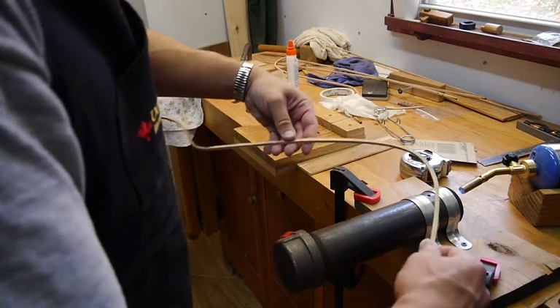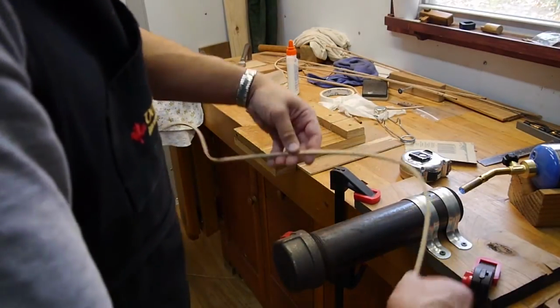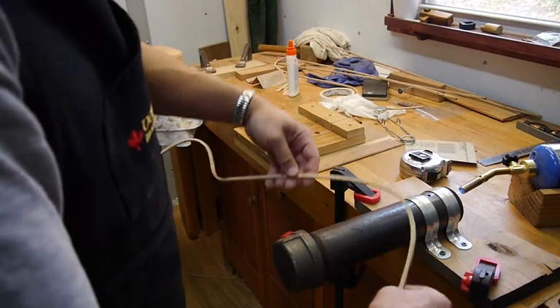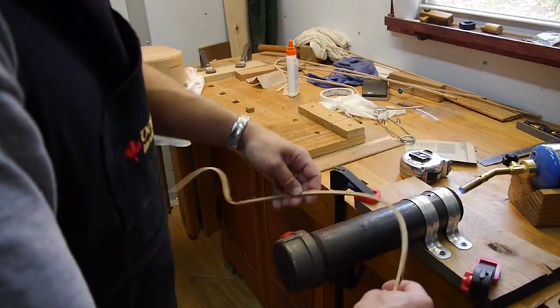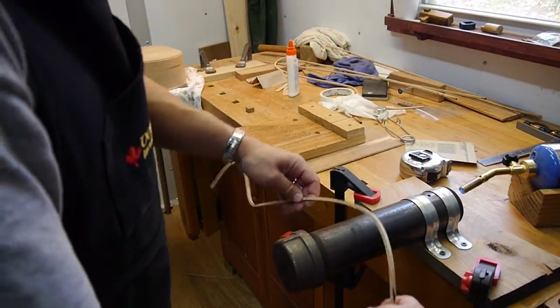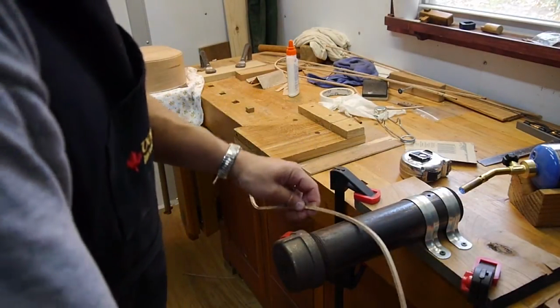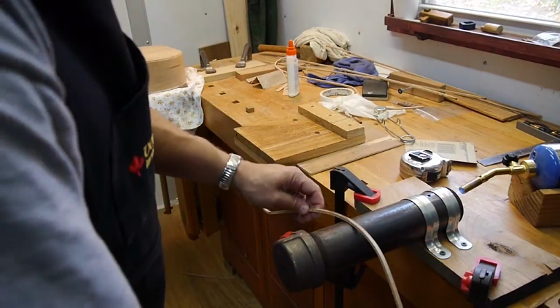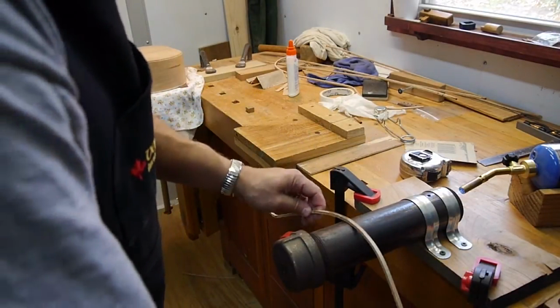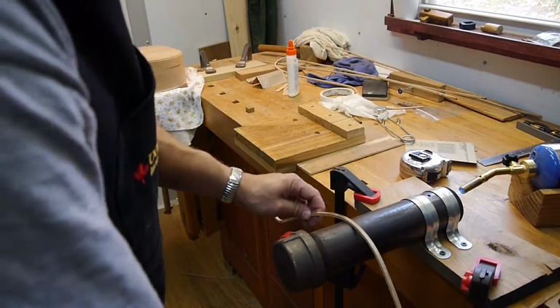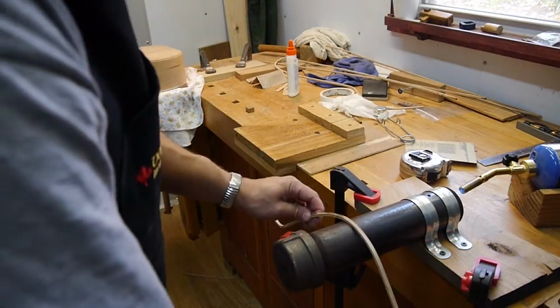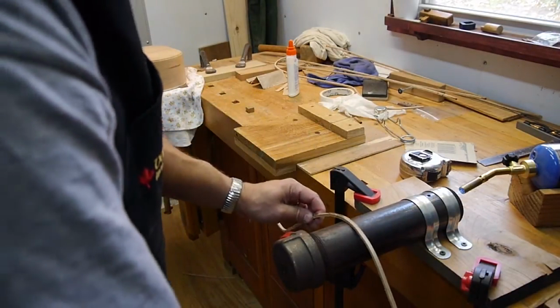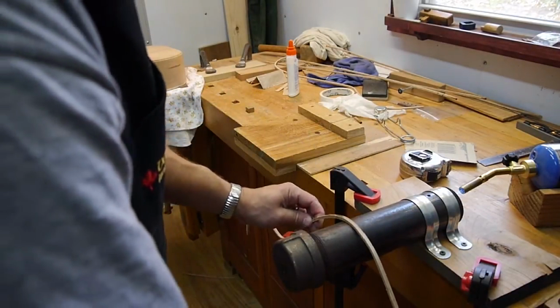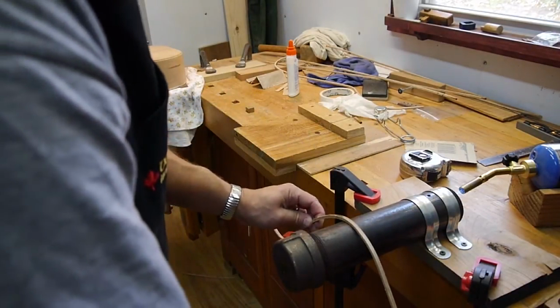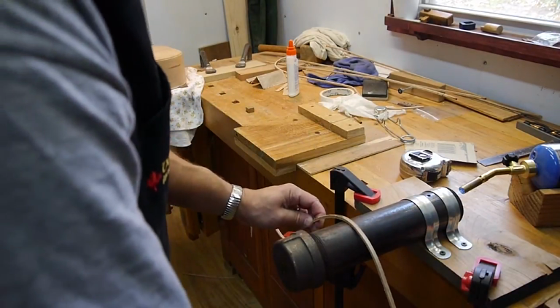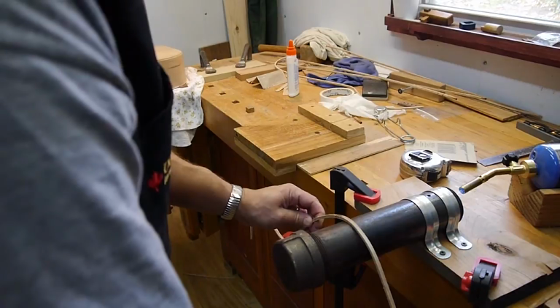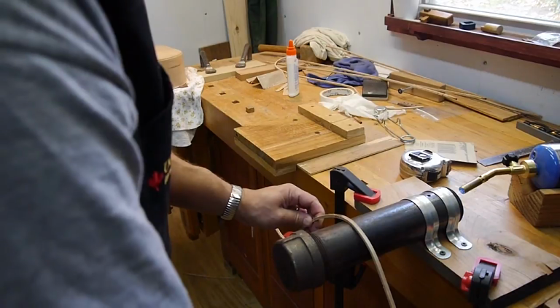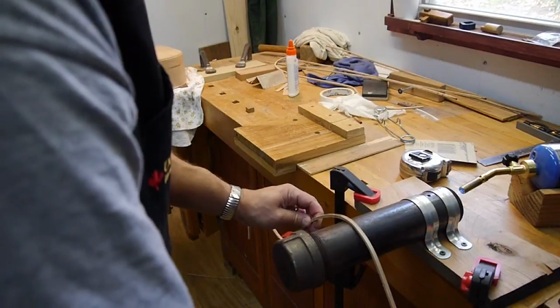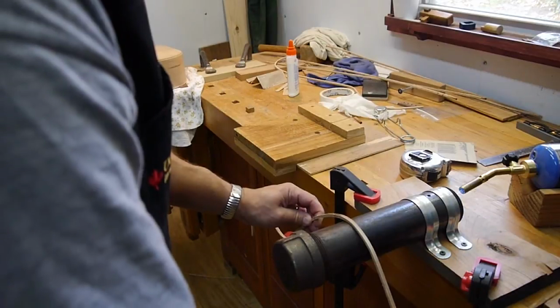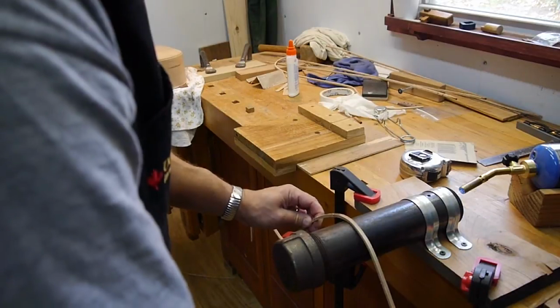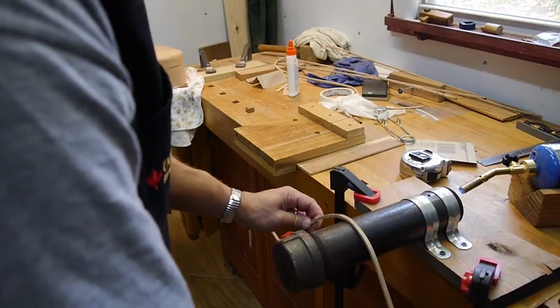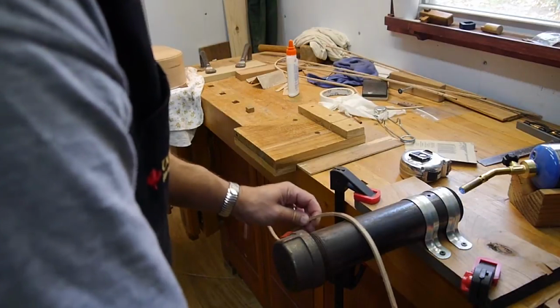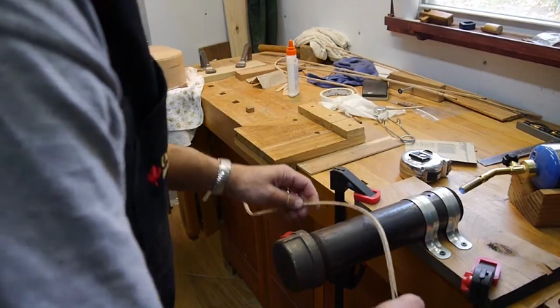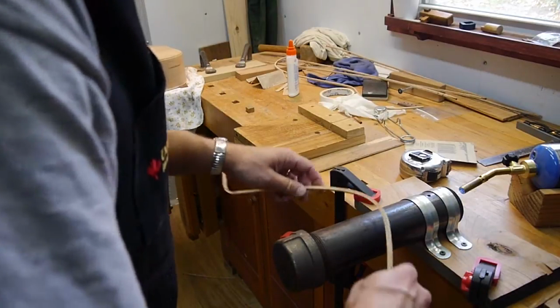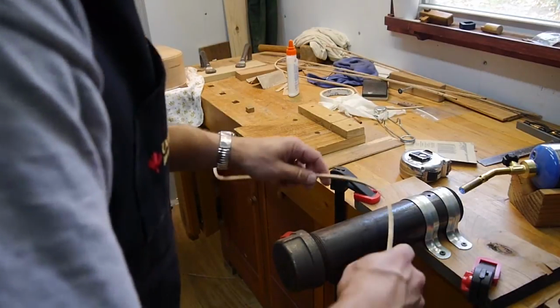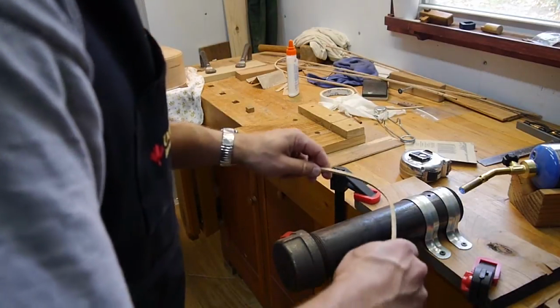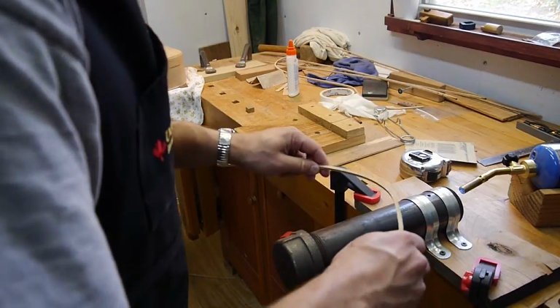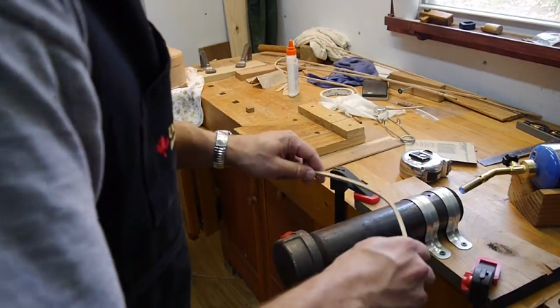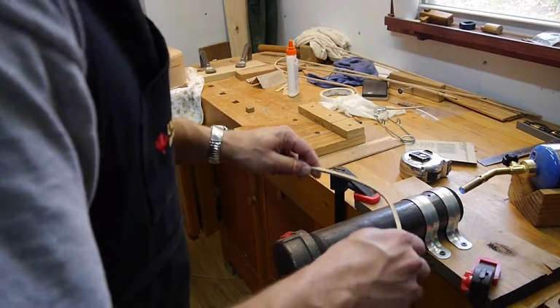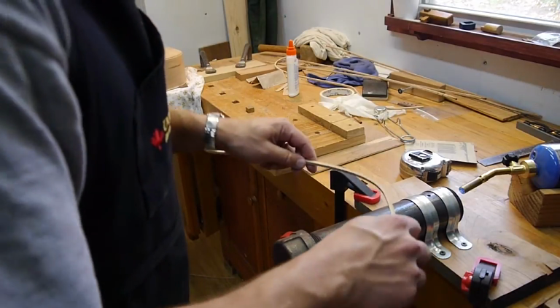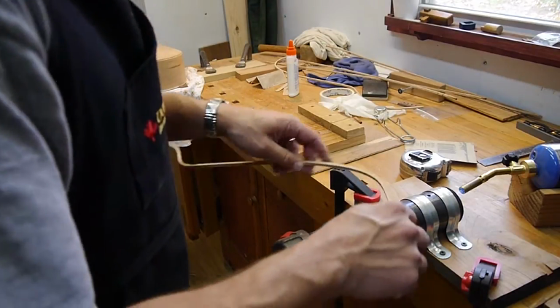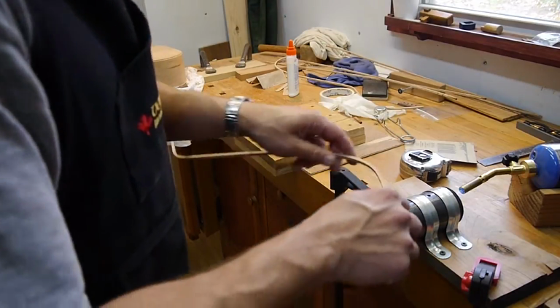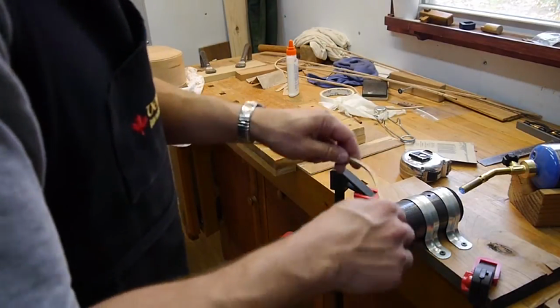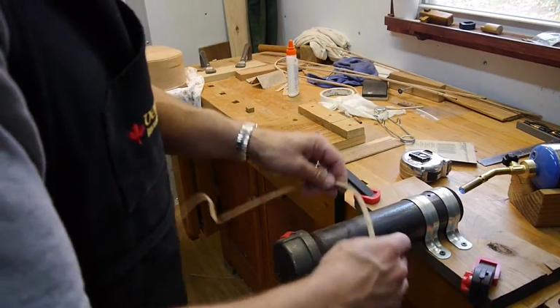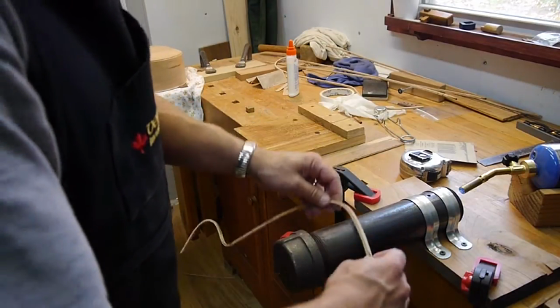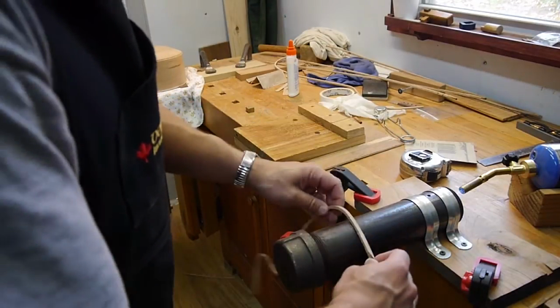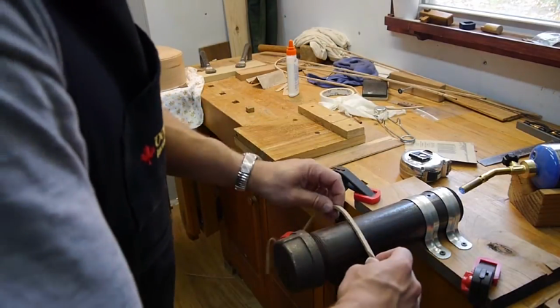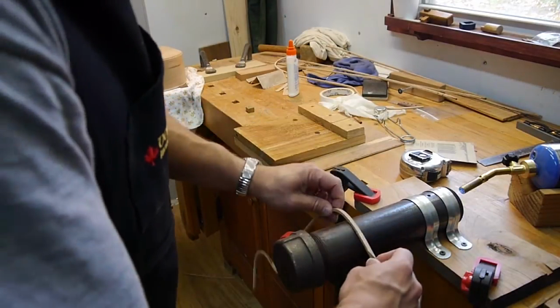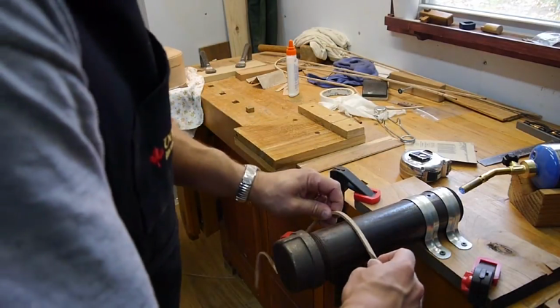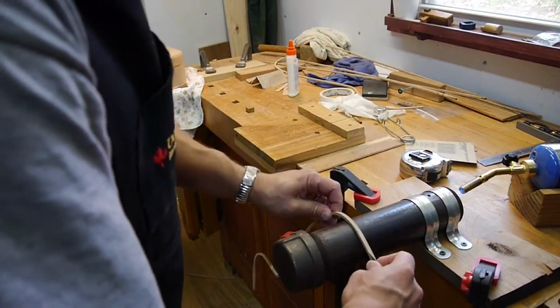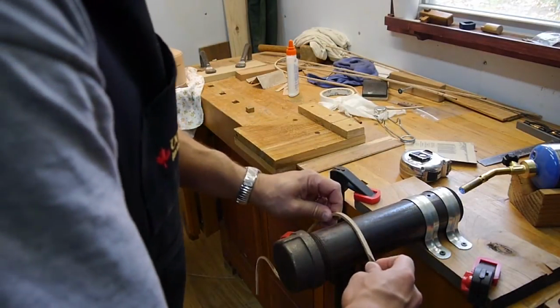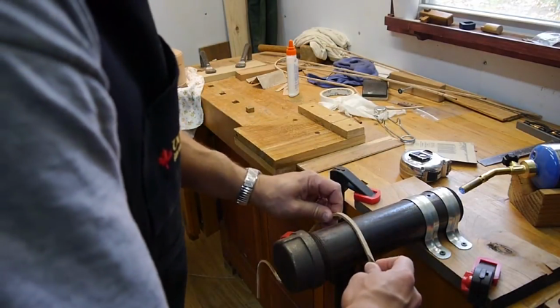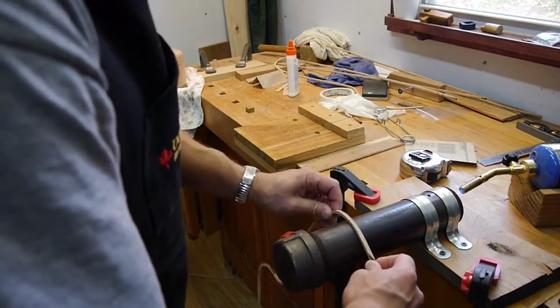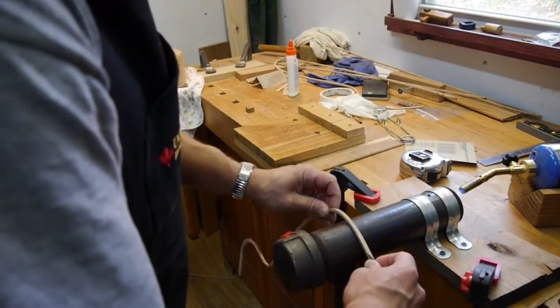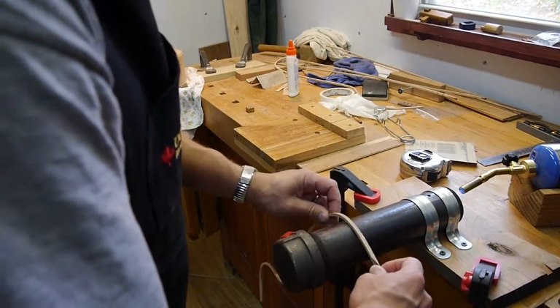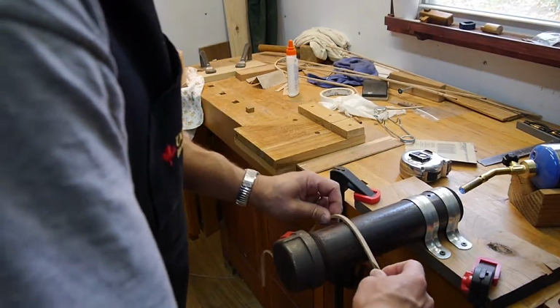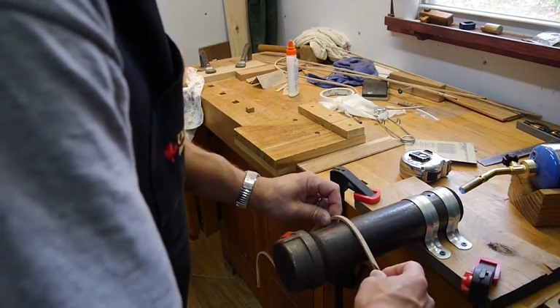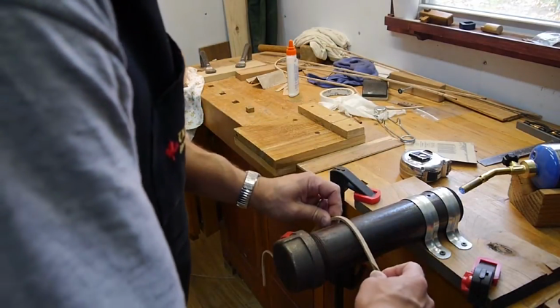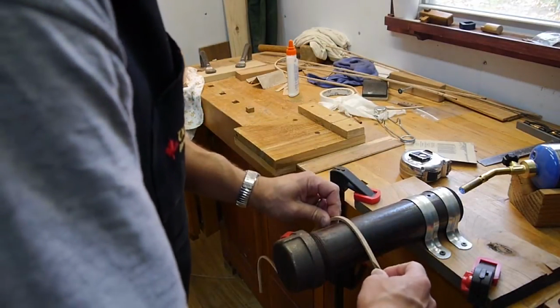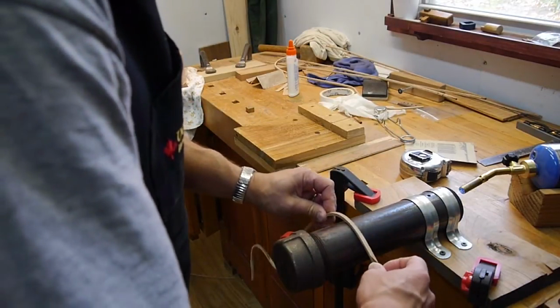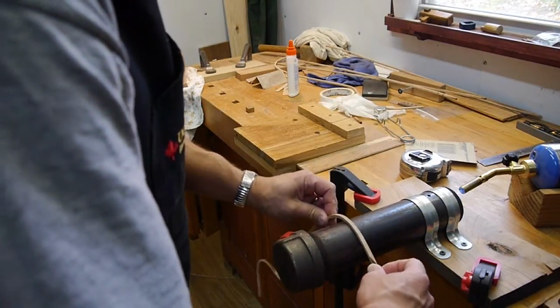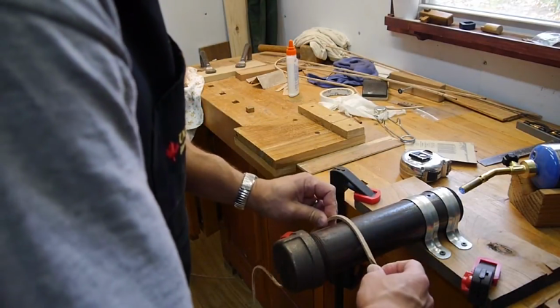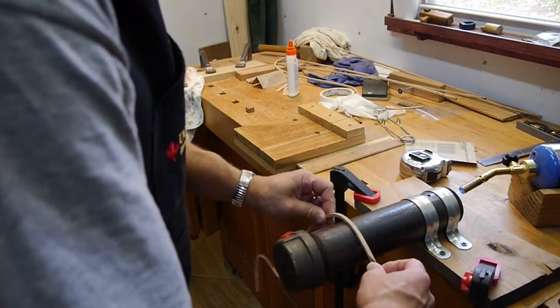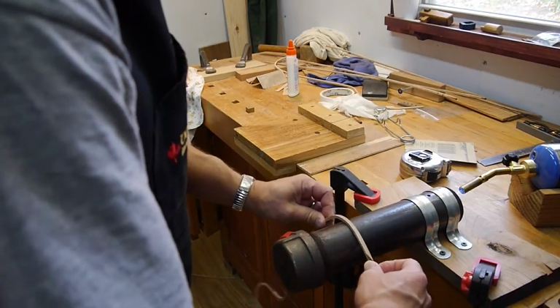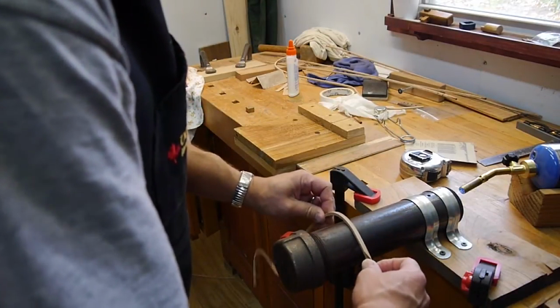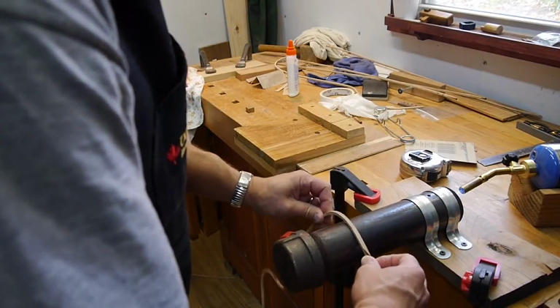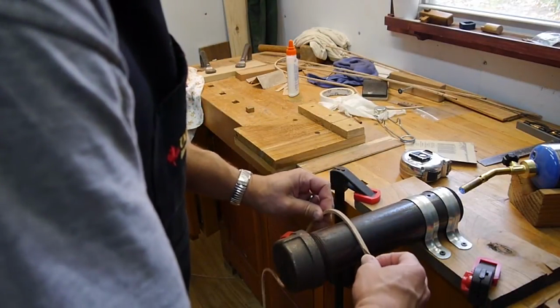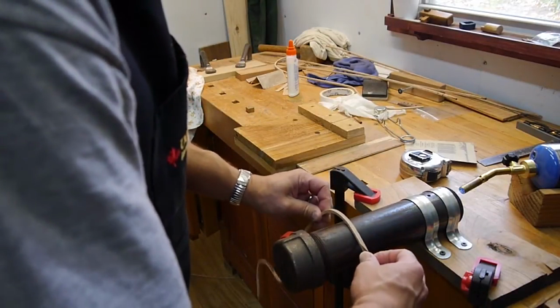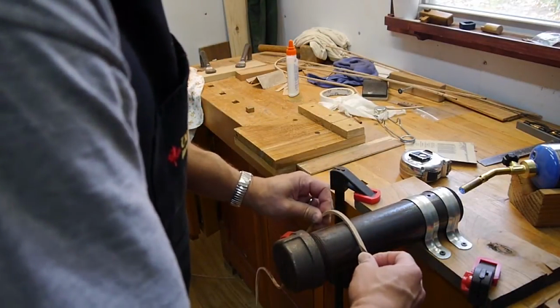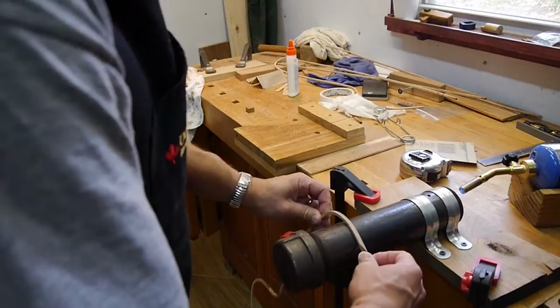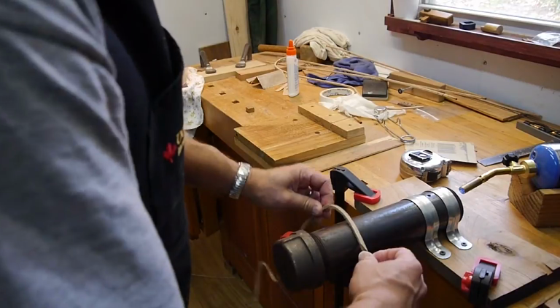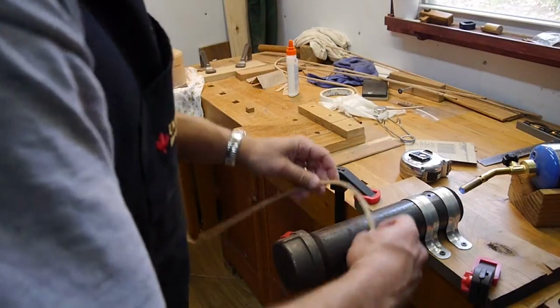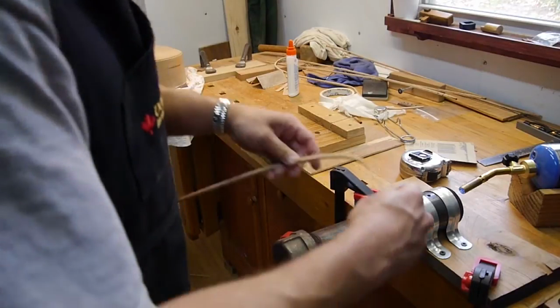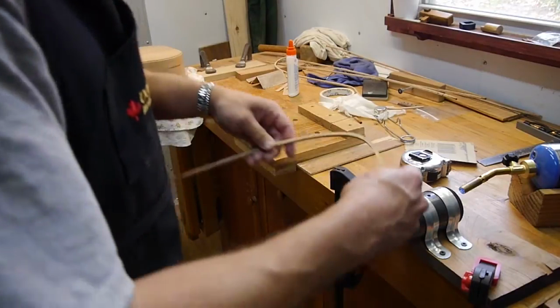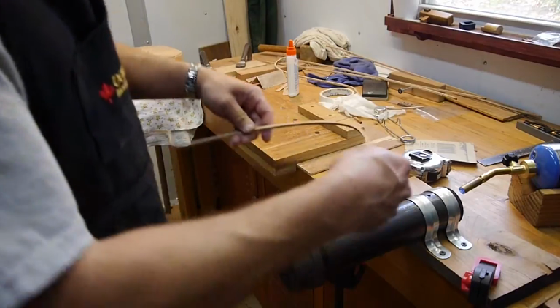Looks like probably too much curve there, but this stuff's a little flexible, so that's okay. There we go — let's see how it looks.